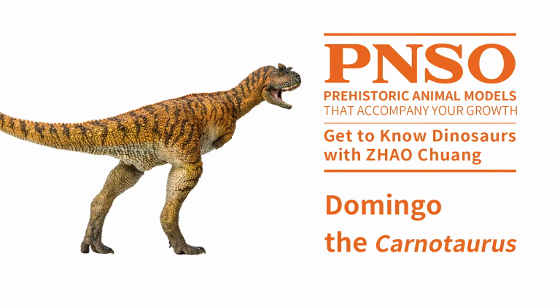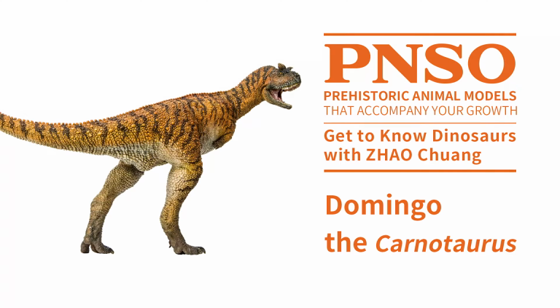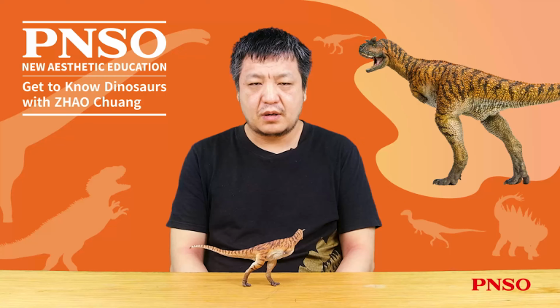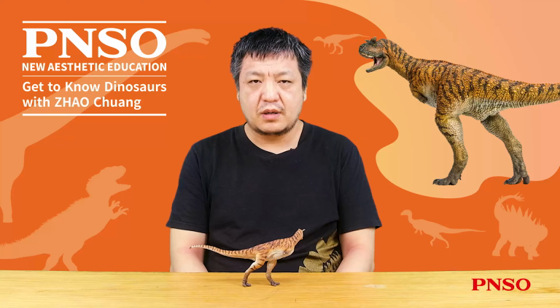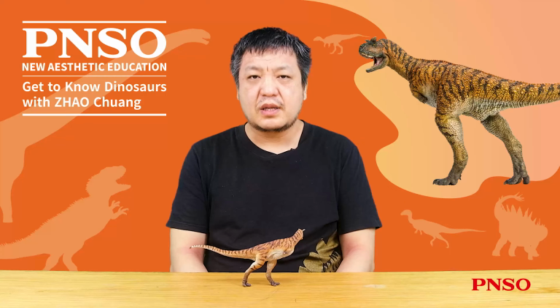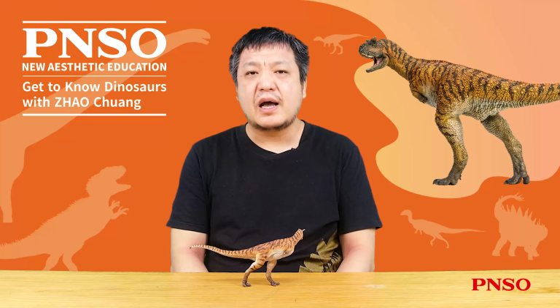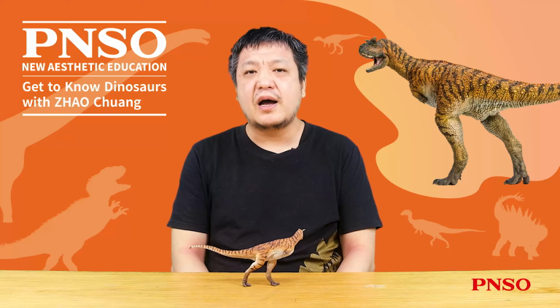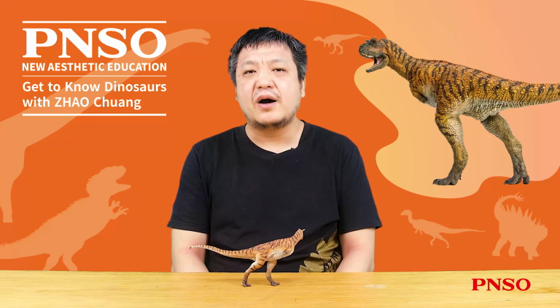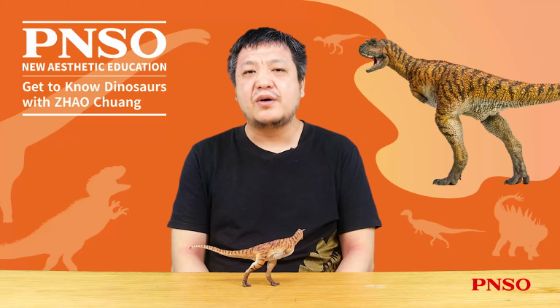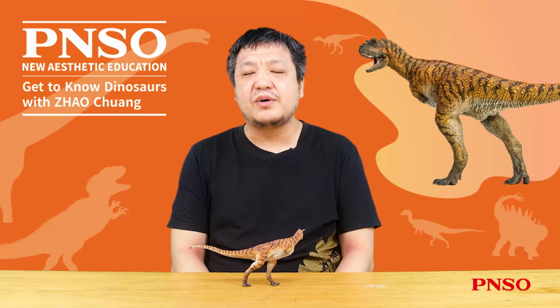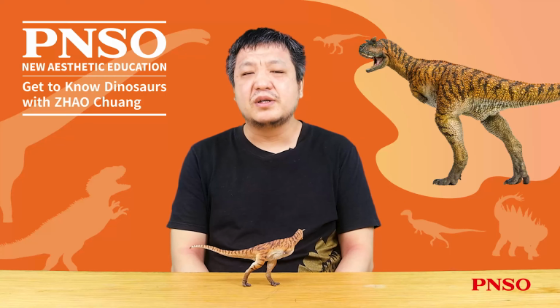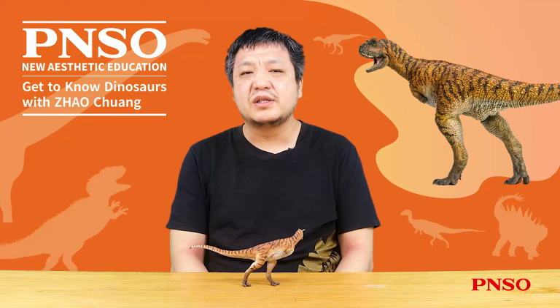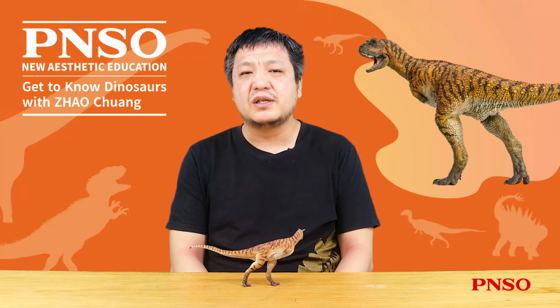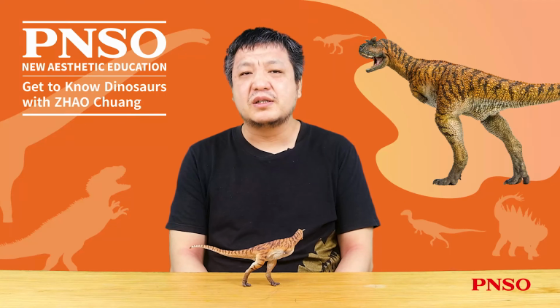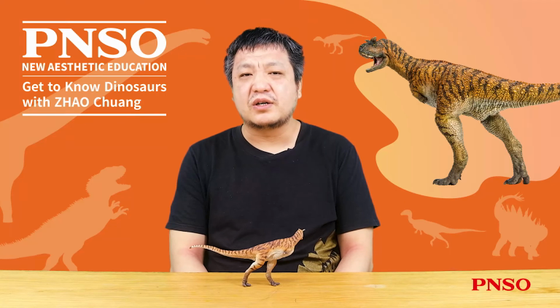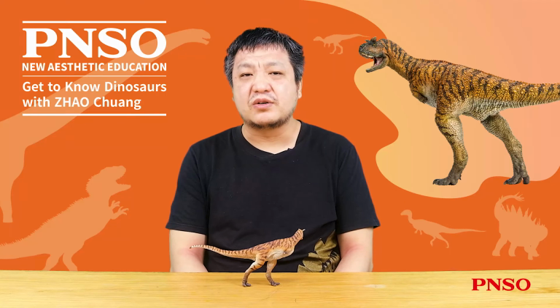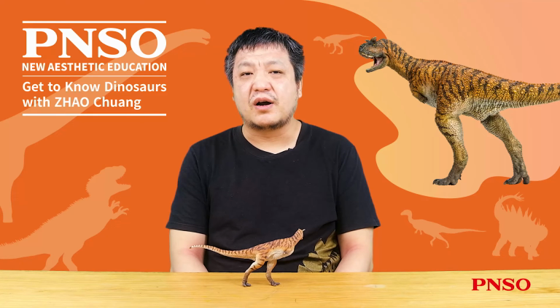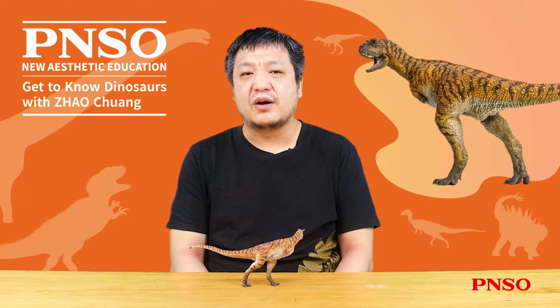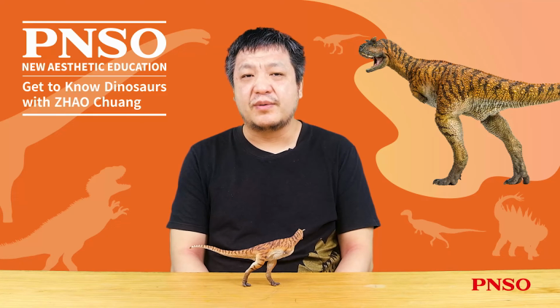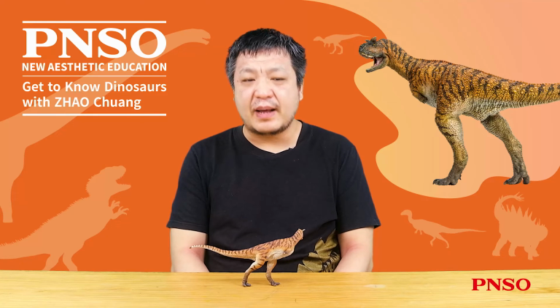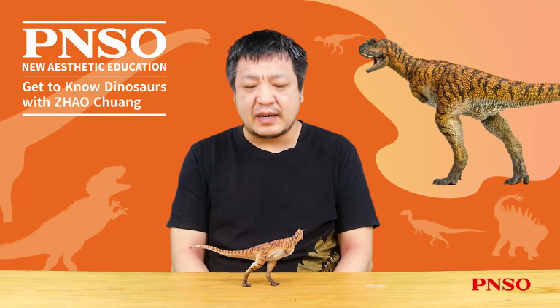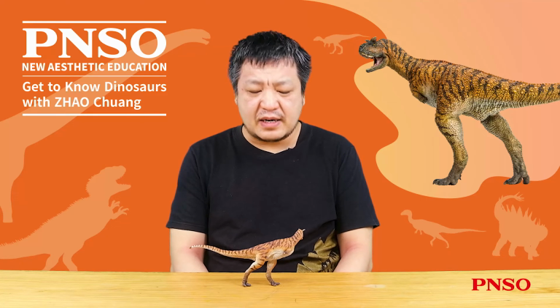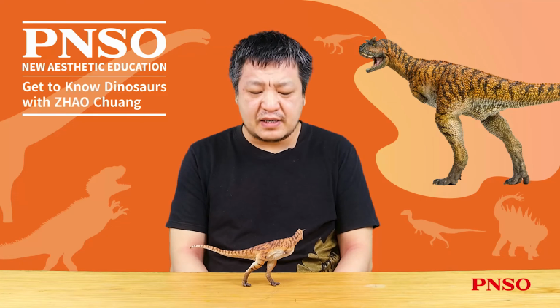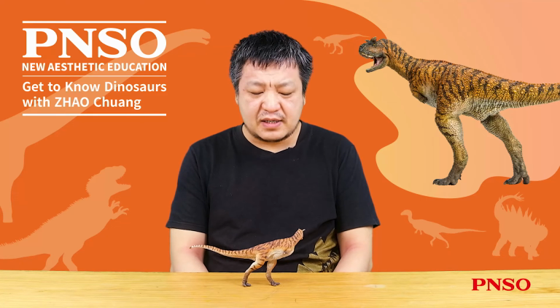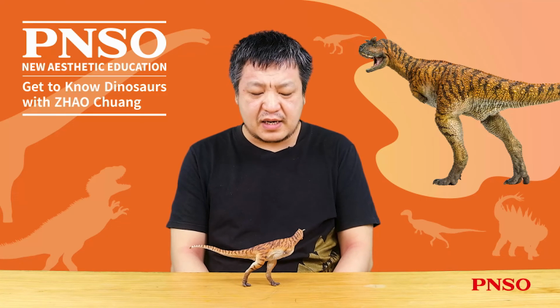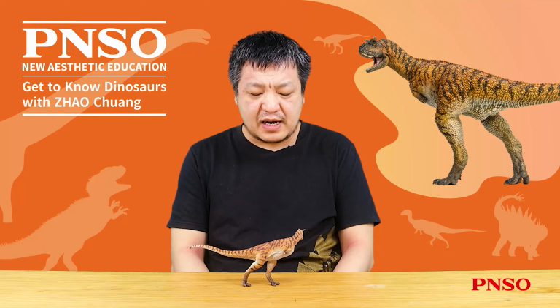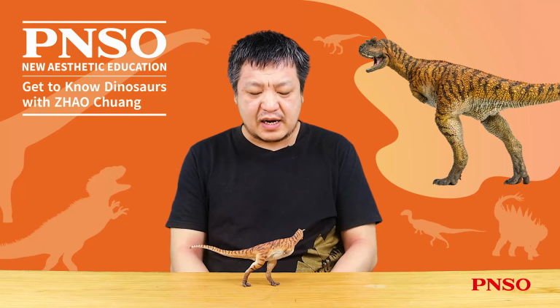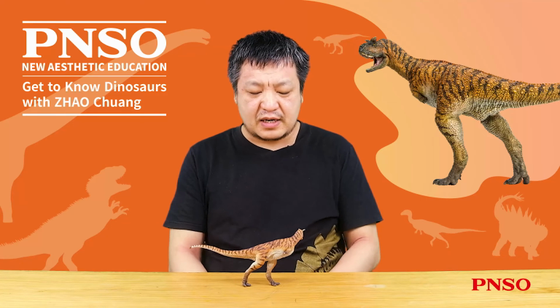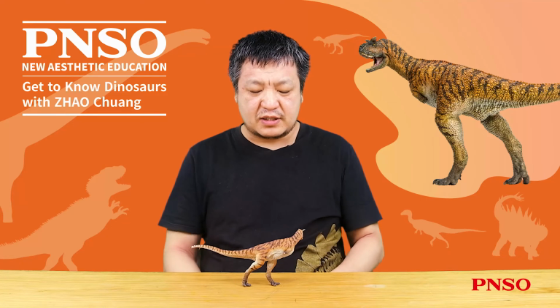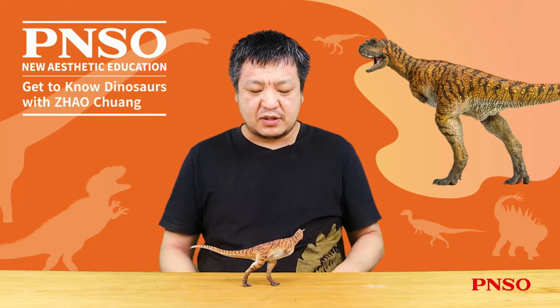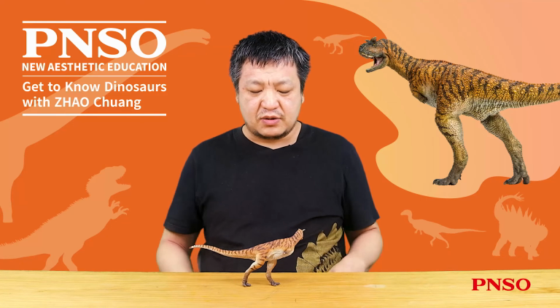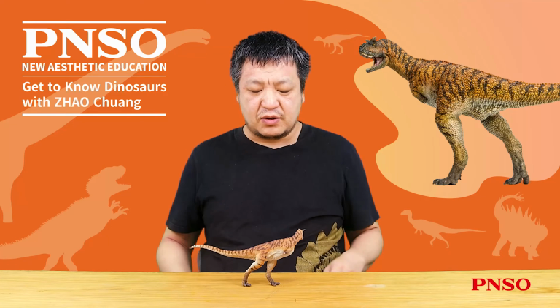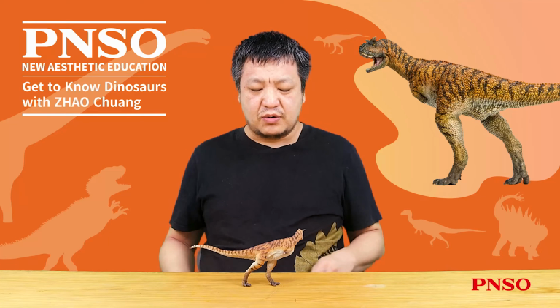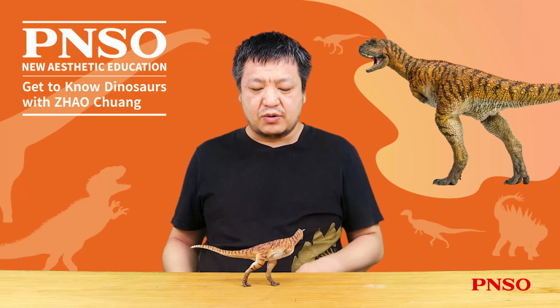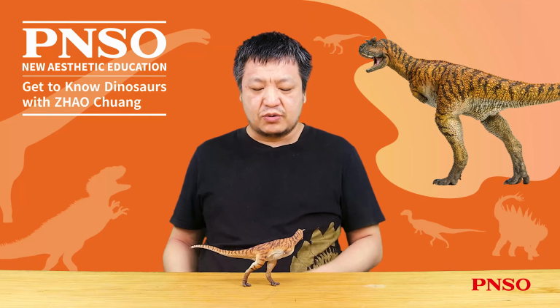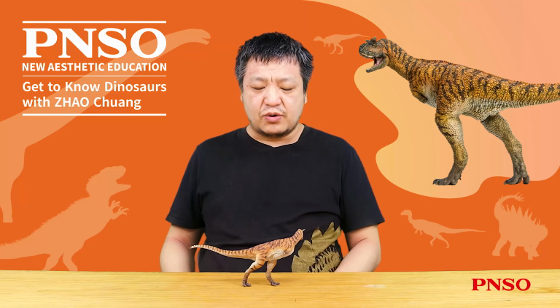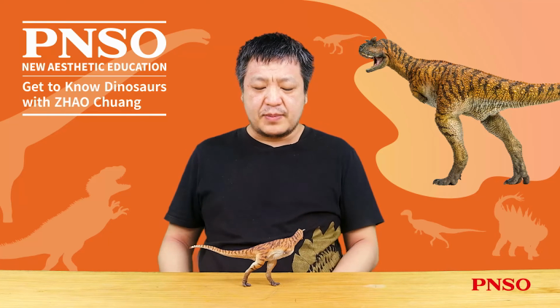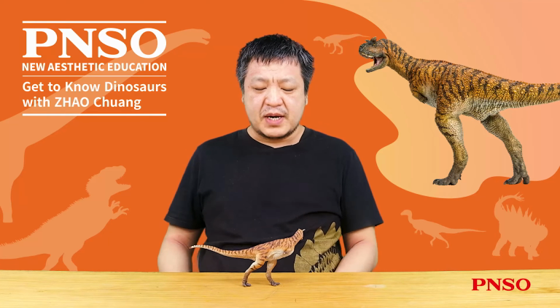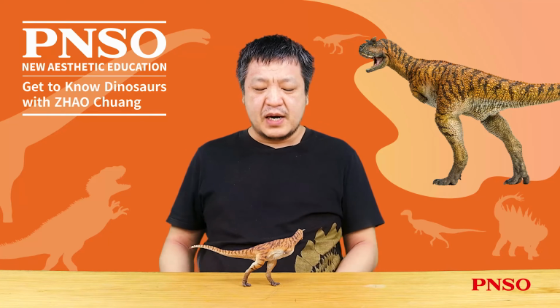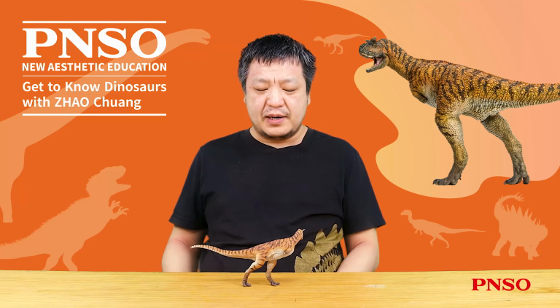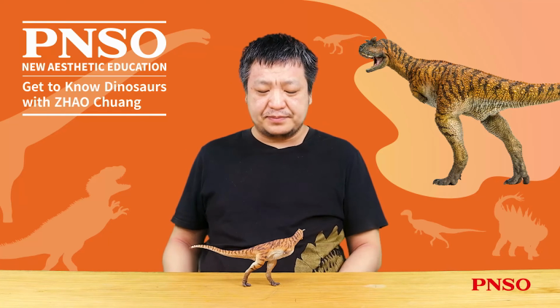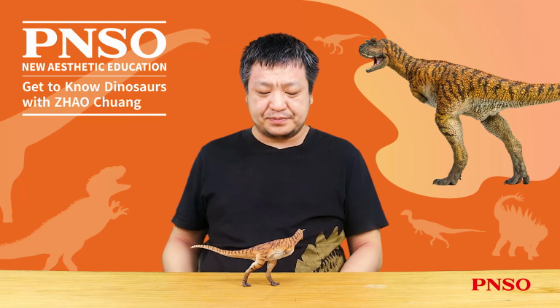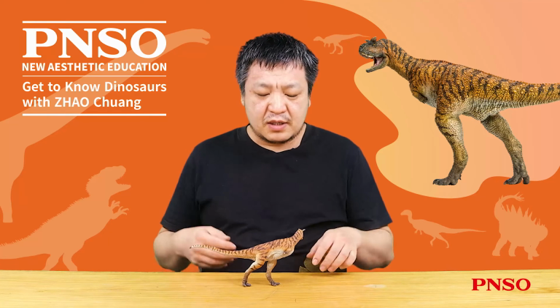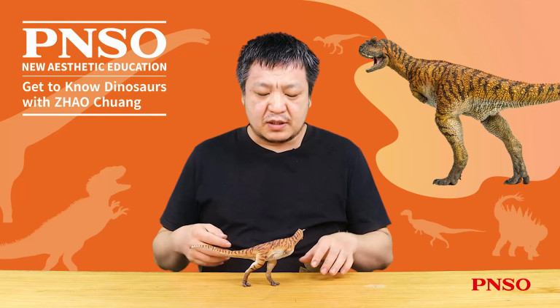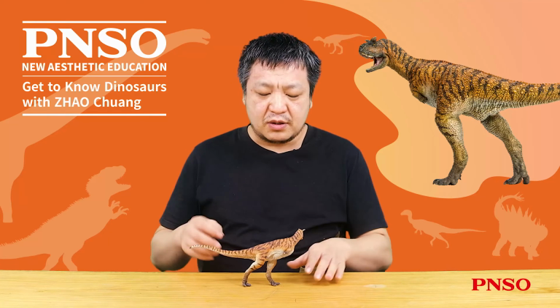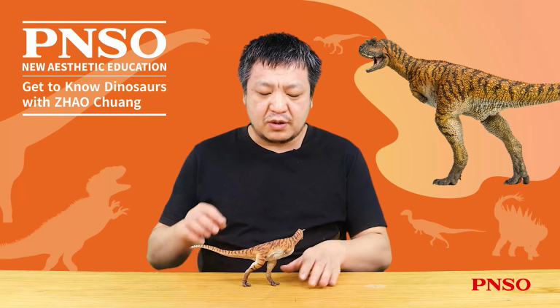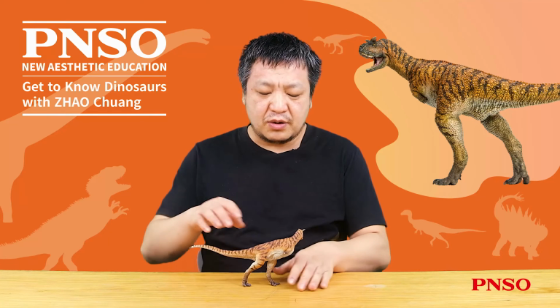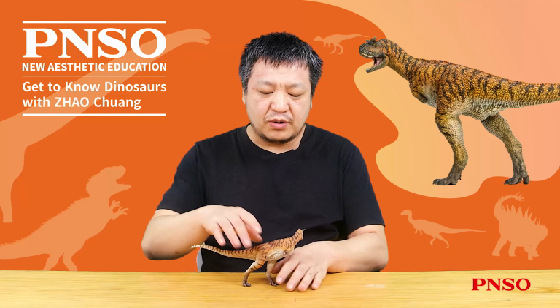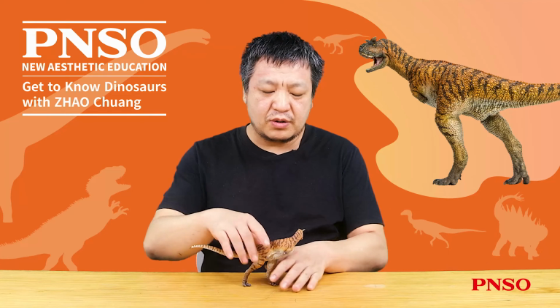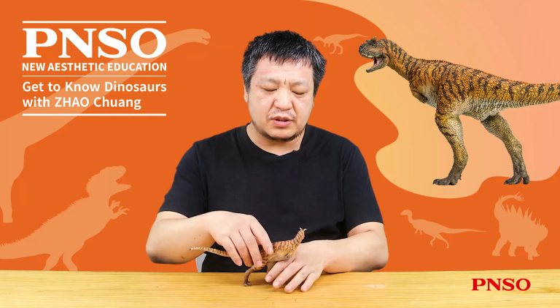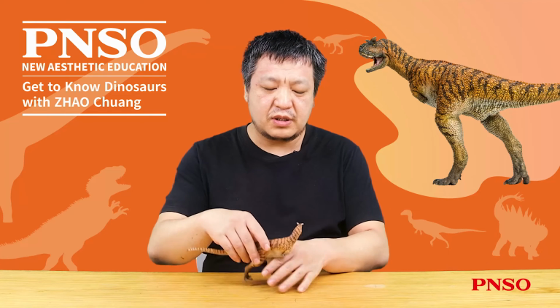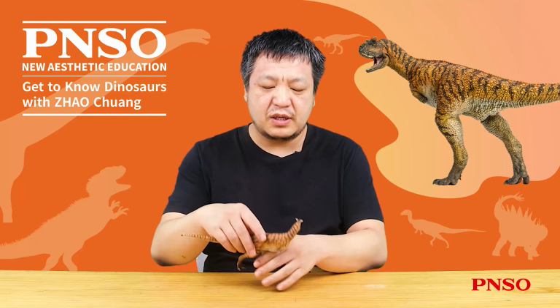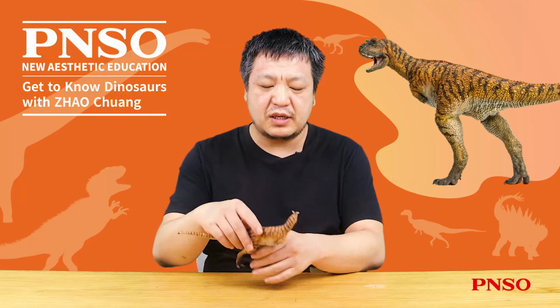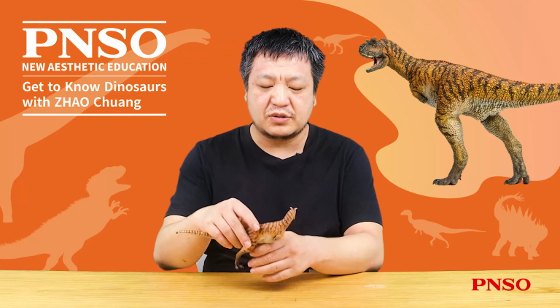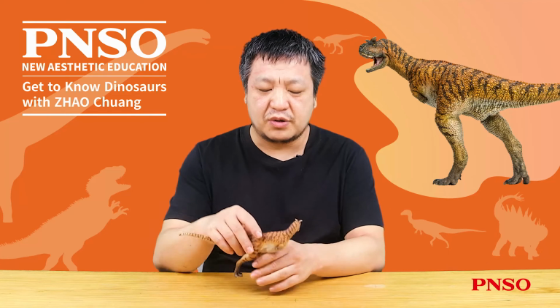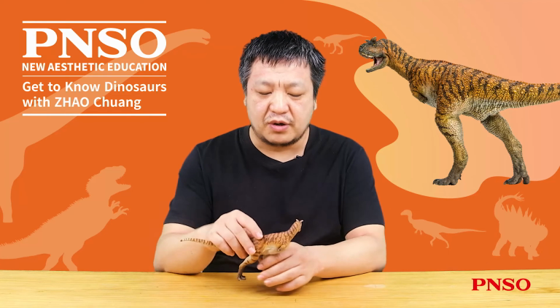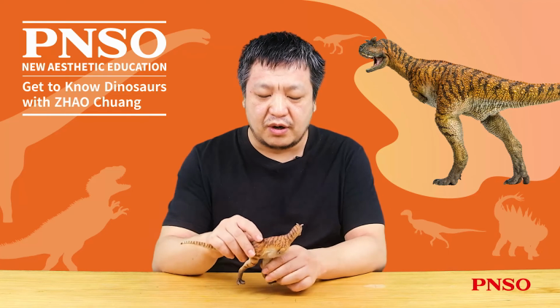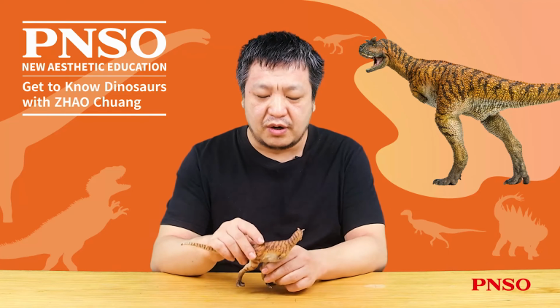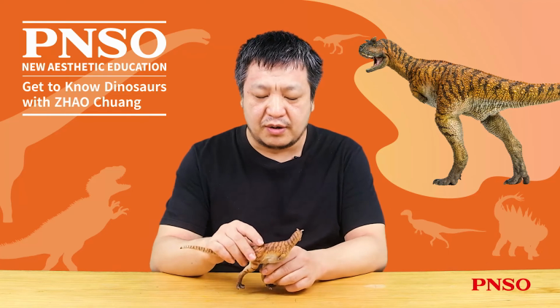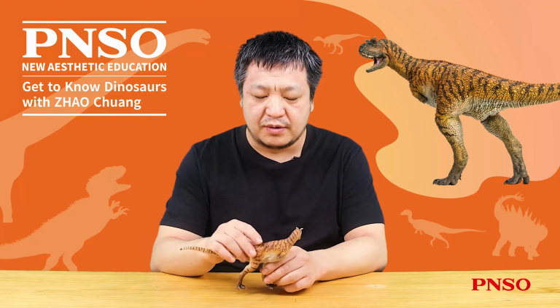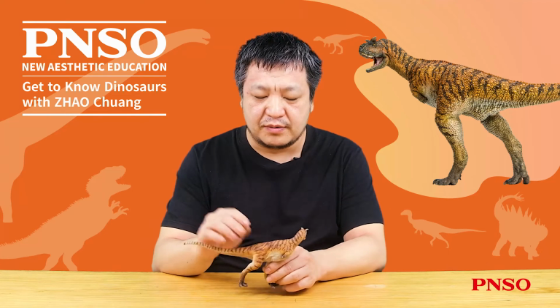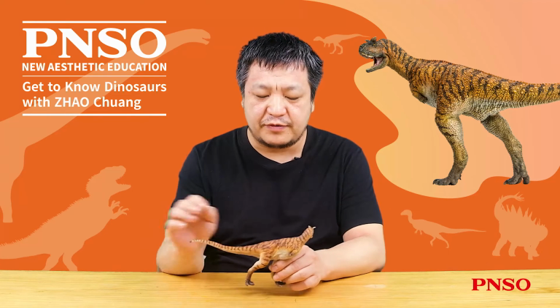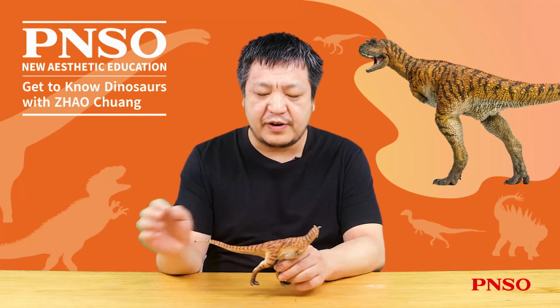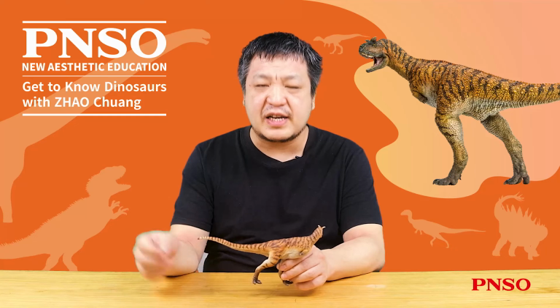Hello, everyone. I am Chow Chuan. Let's talk about Domingo the Carnotaurus.